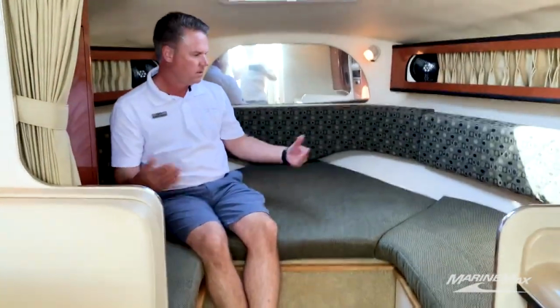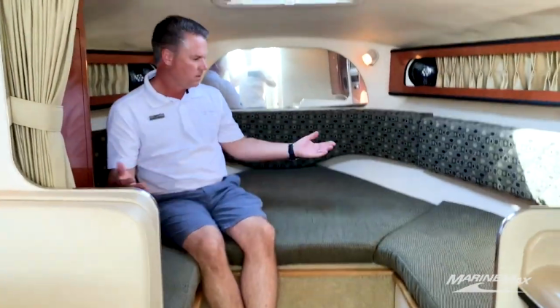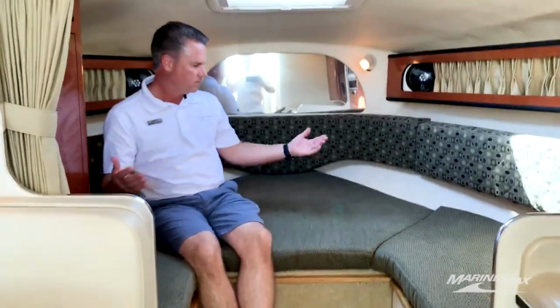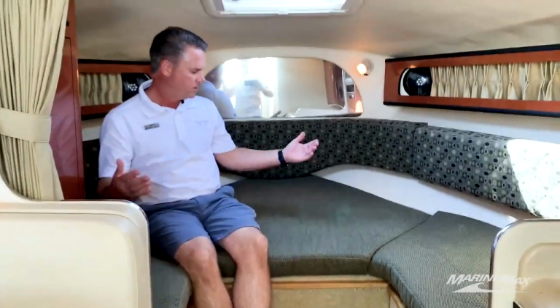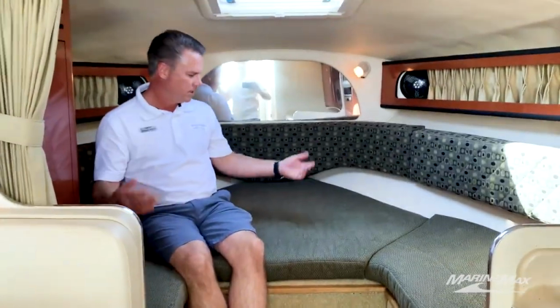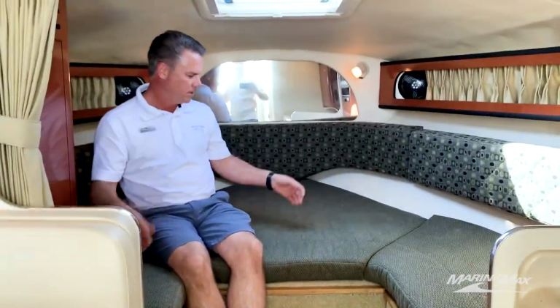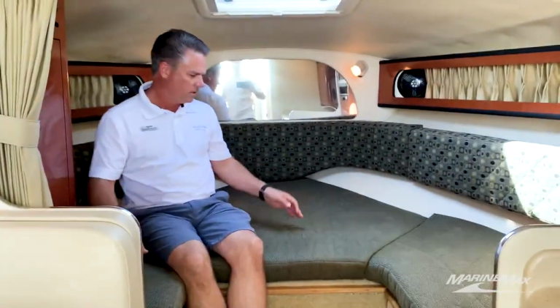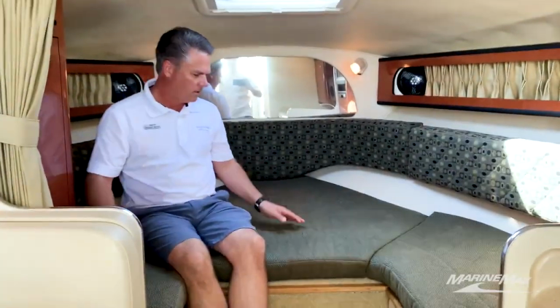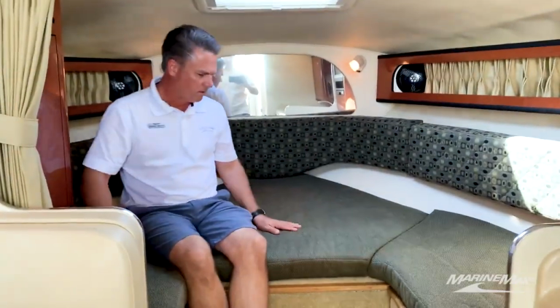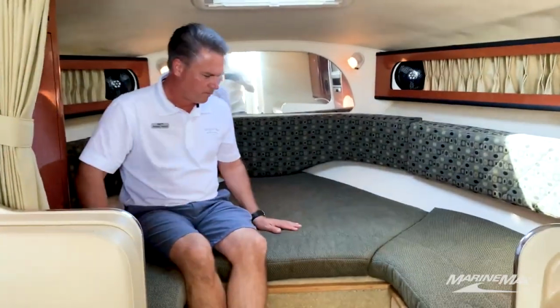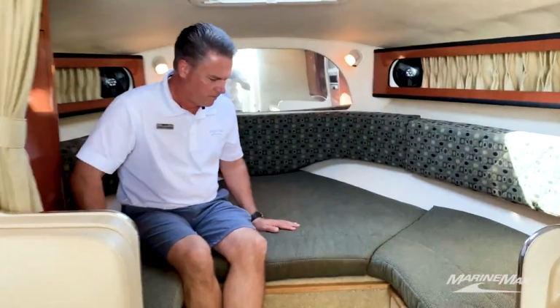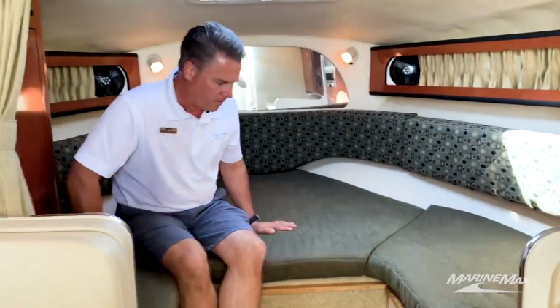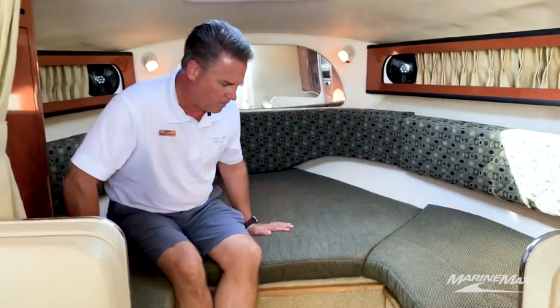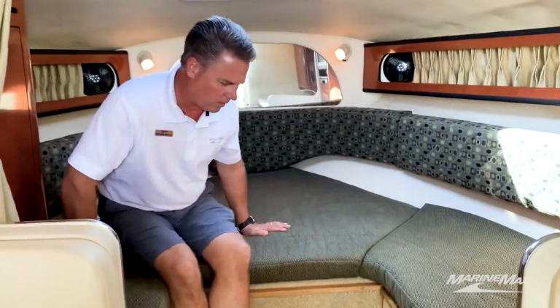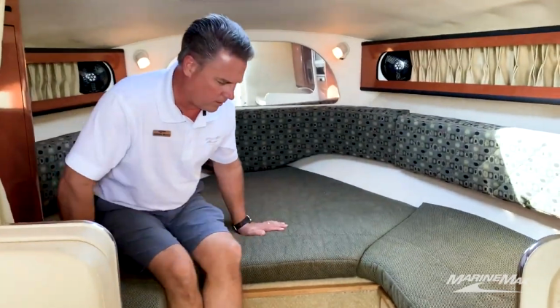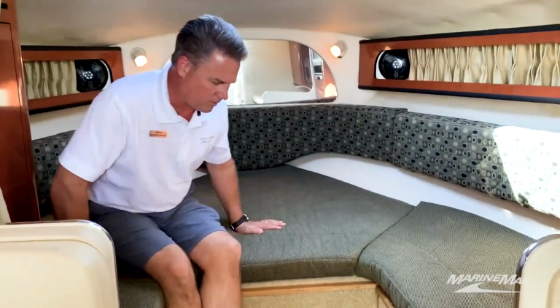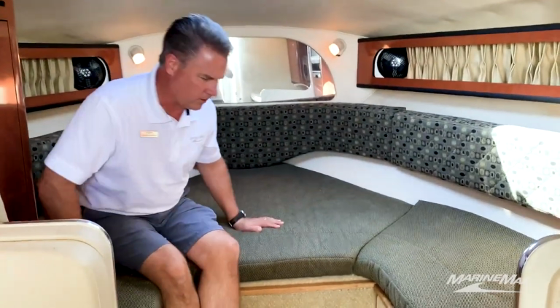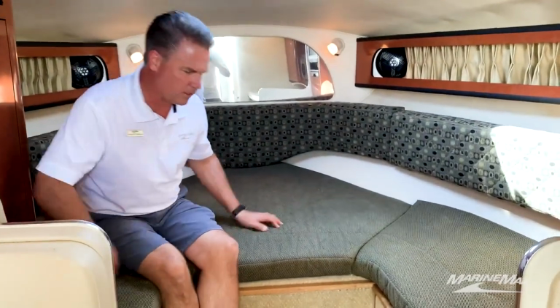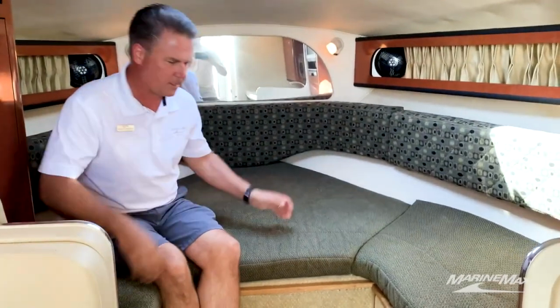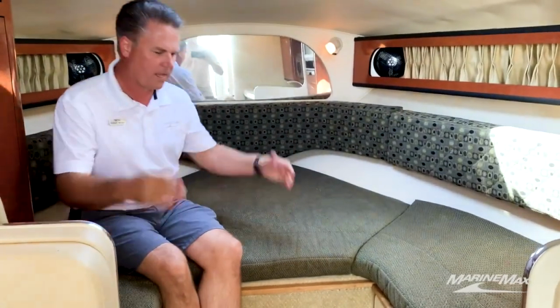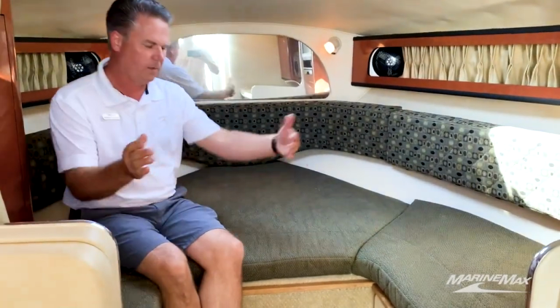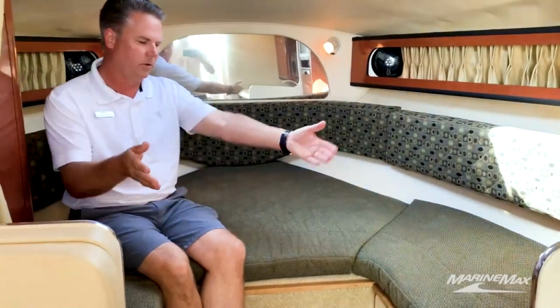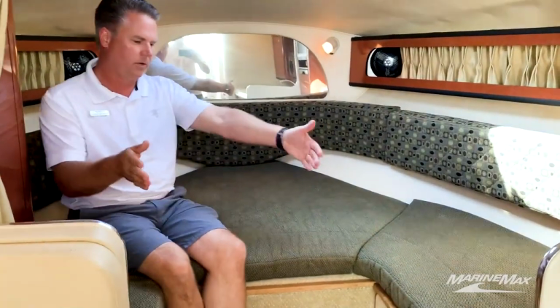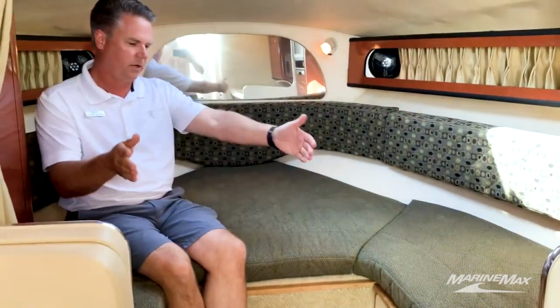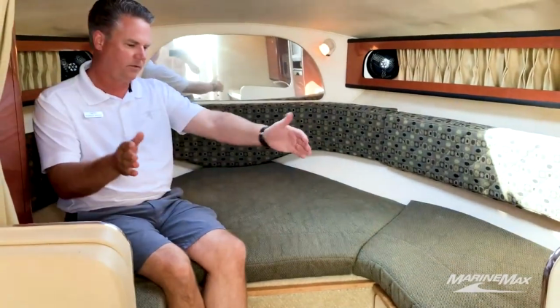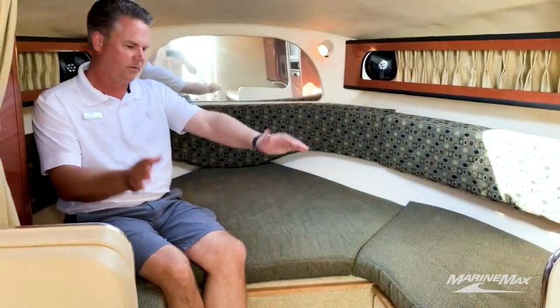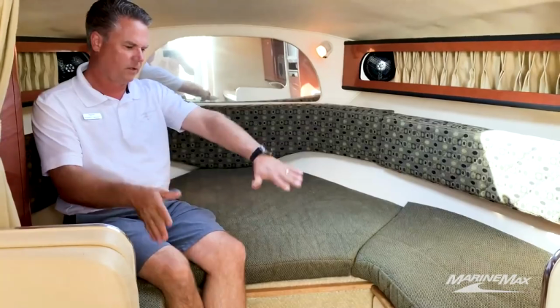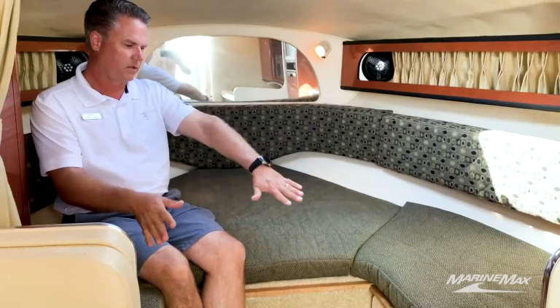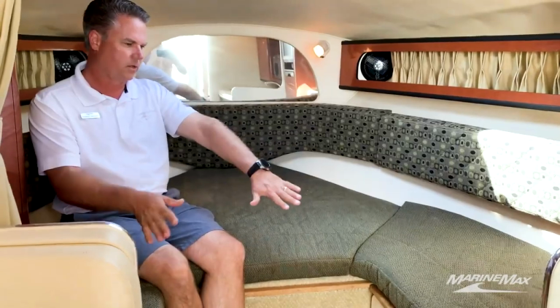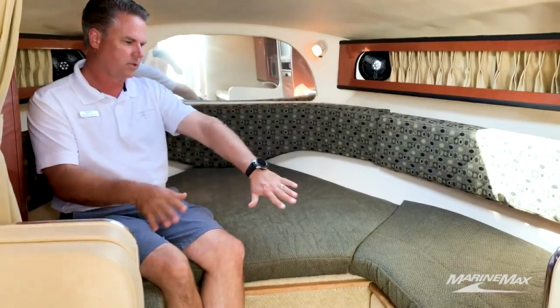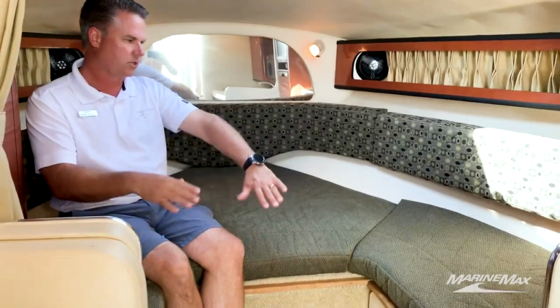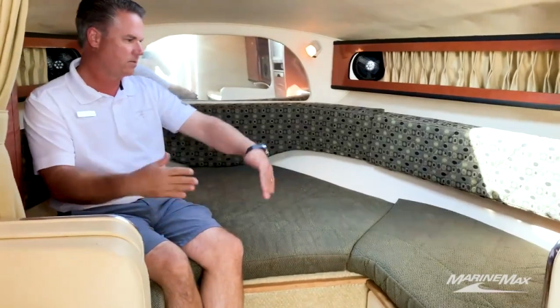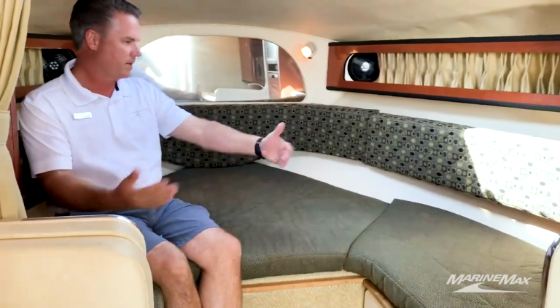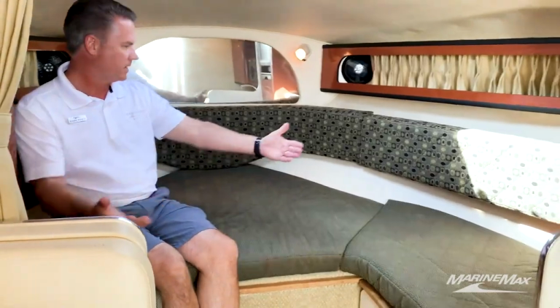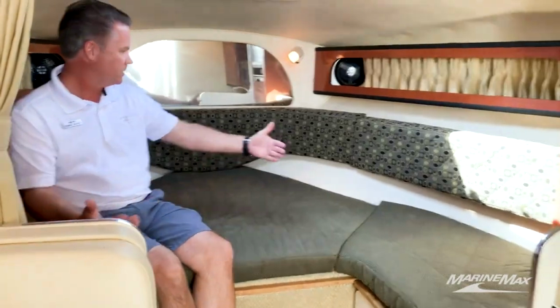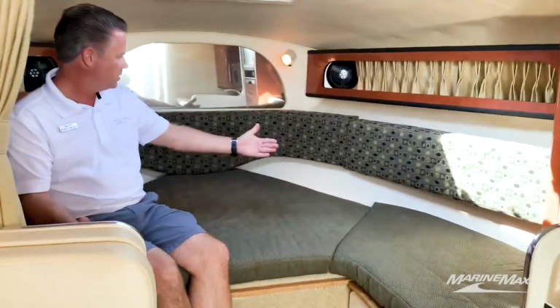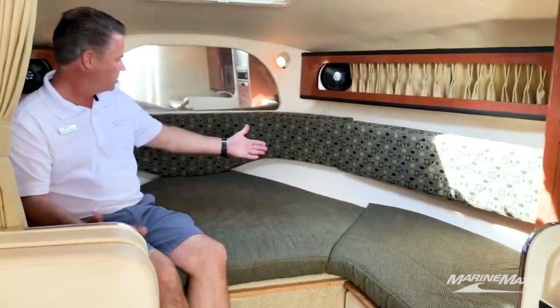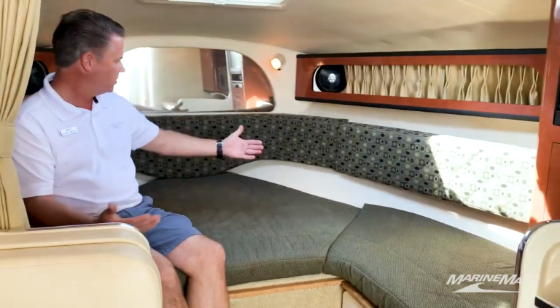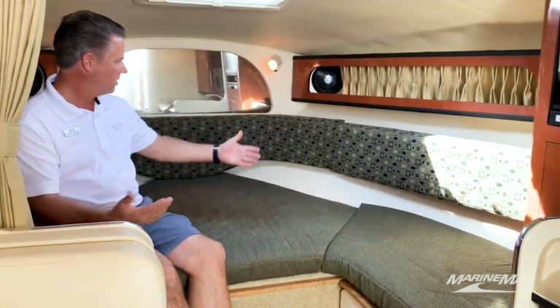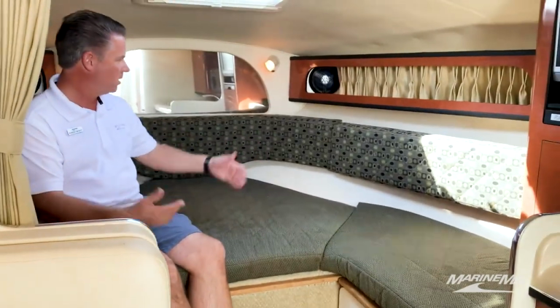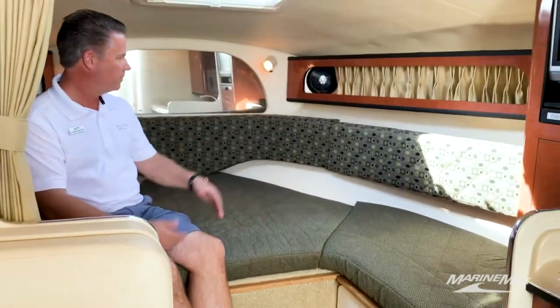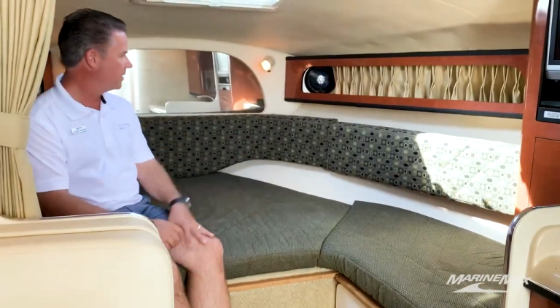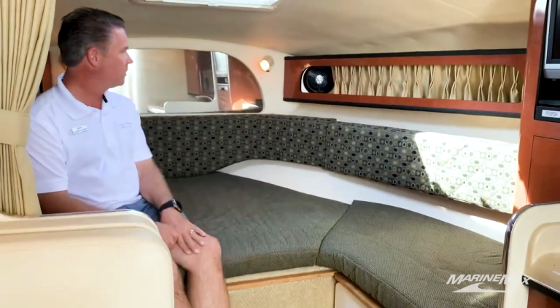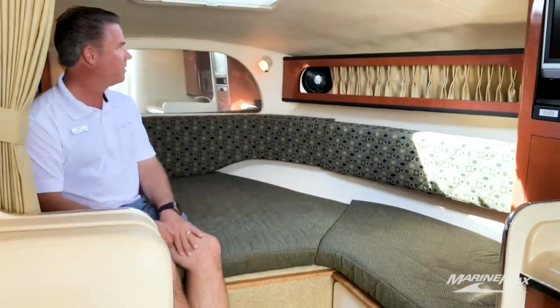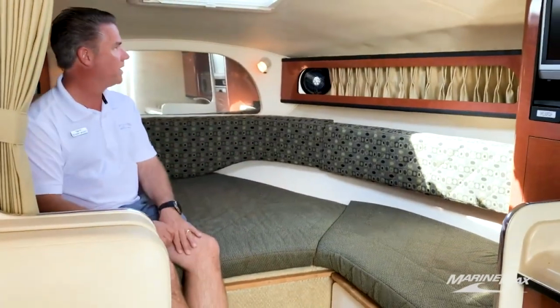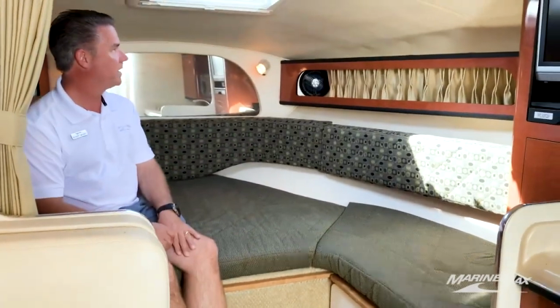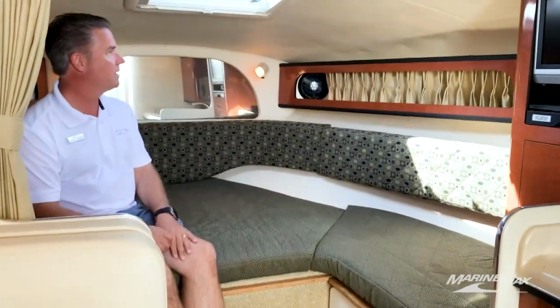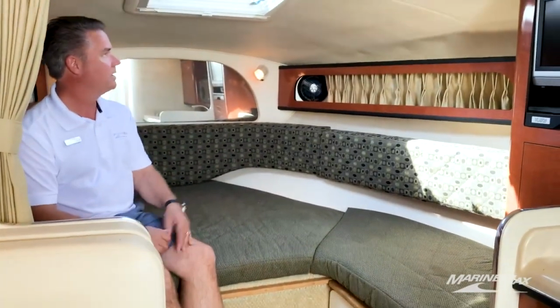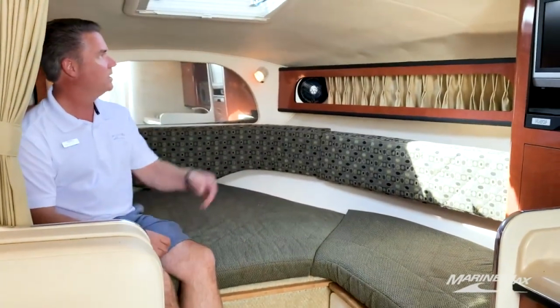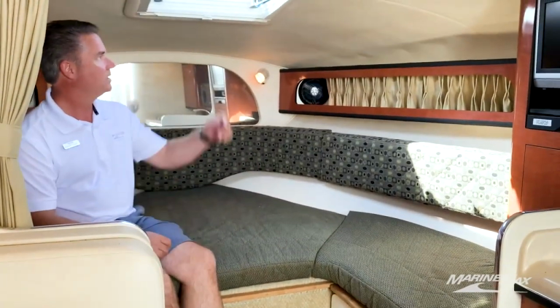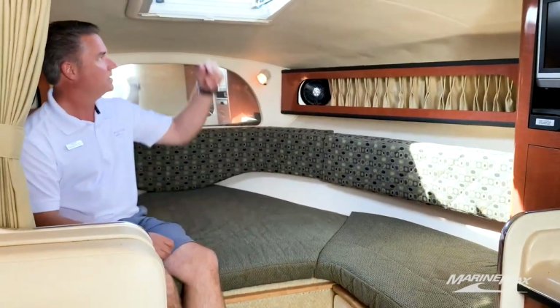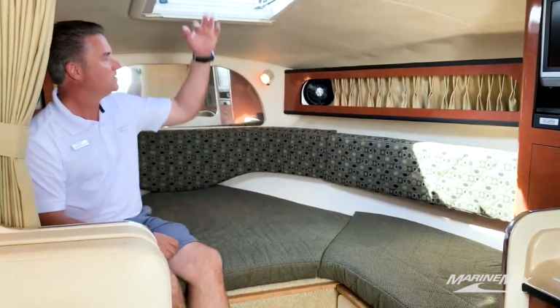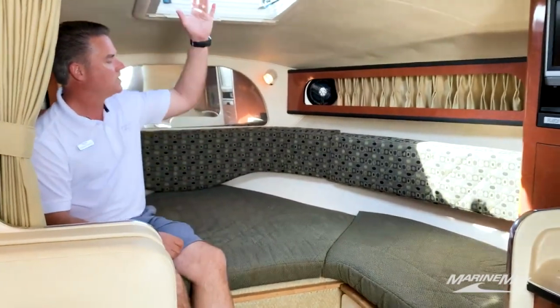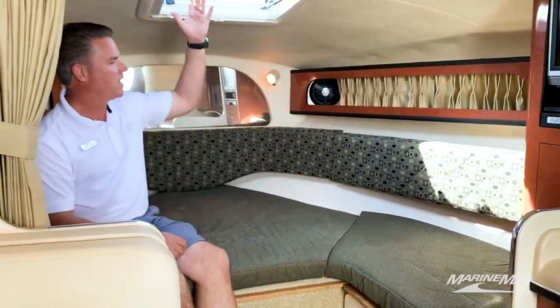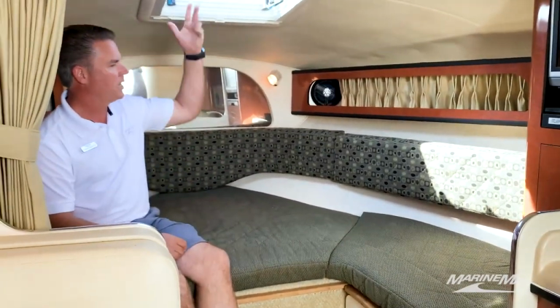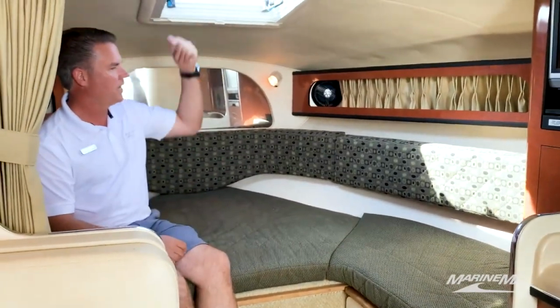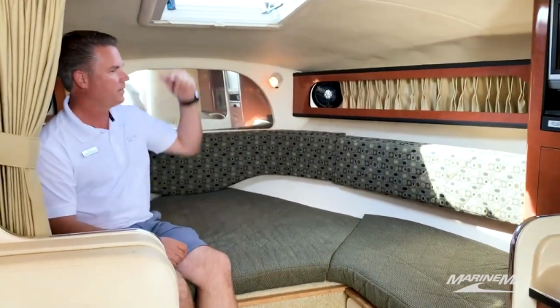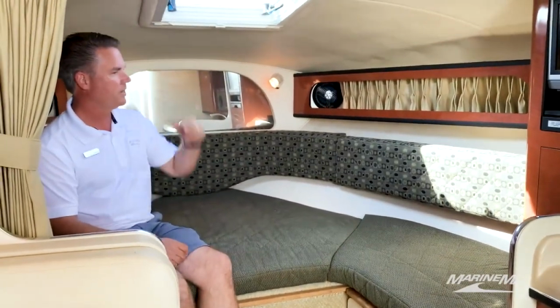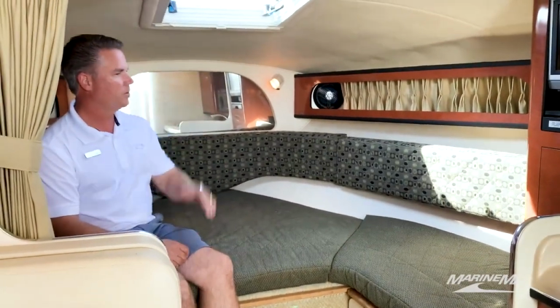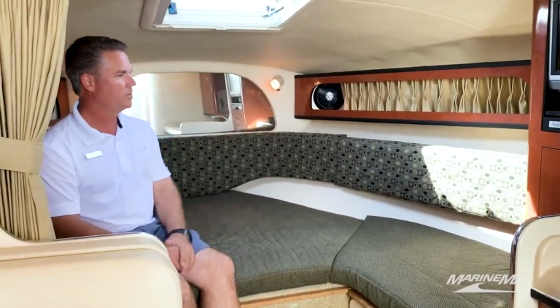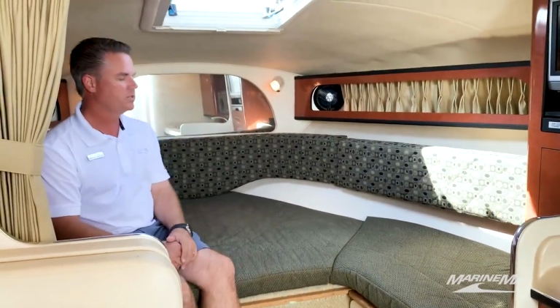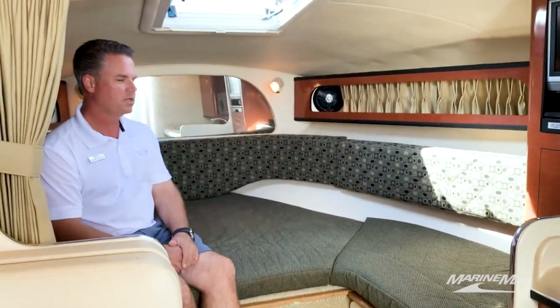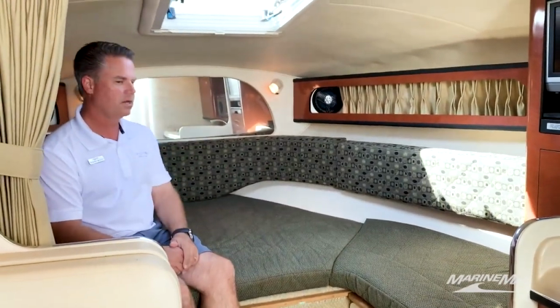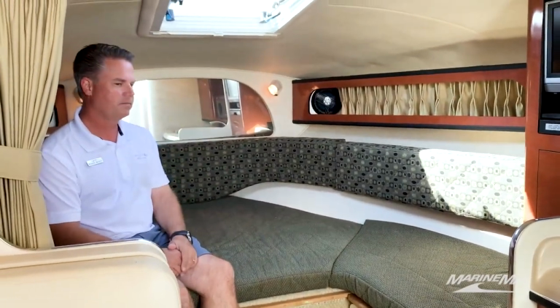I'm sitting in the berth. There's a table here and filler cushions that make this into a big bed. There's also a skylight that opens up.